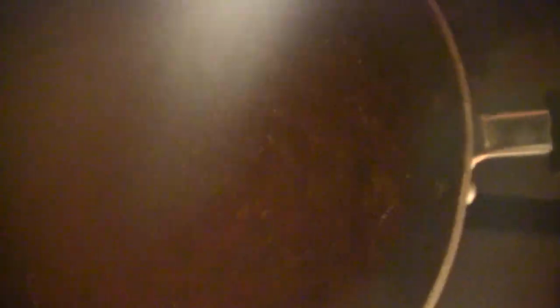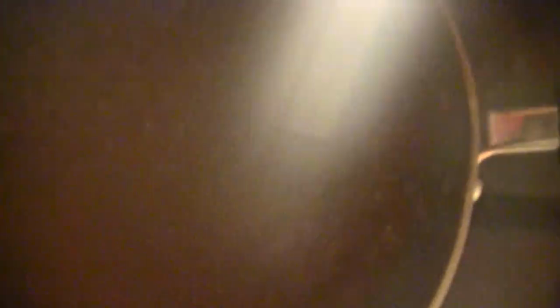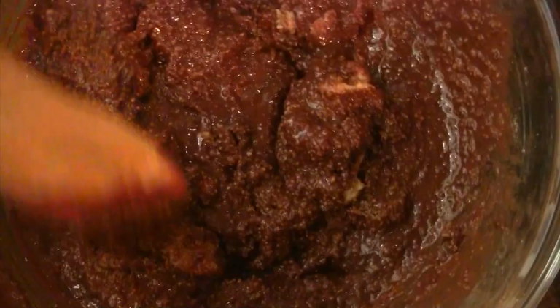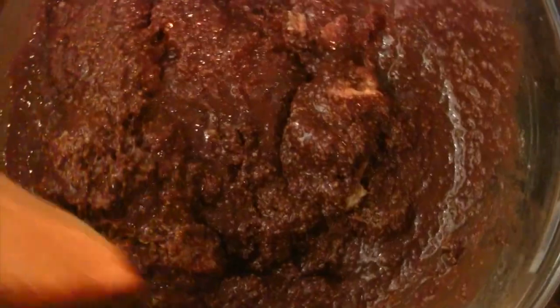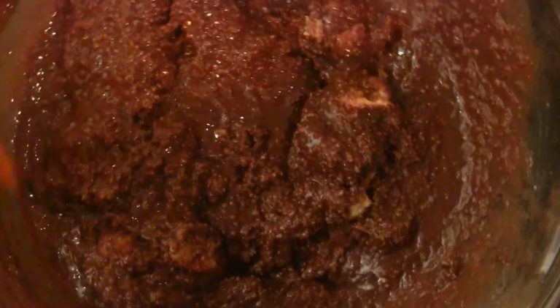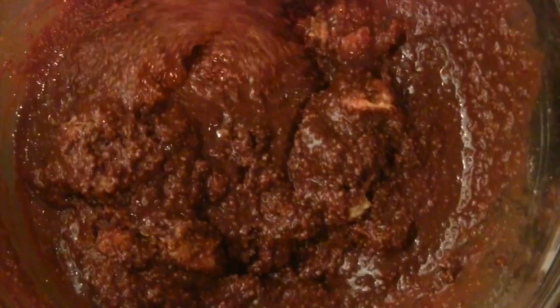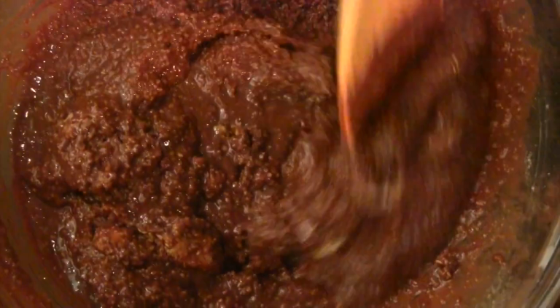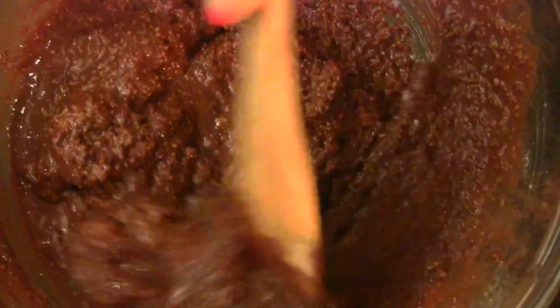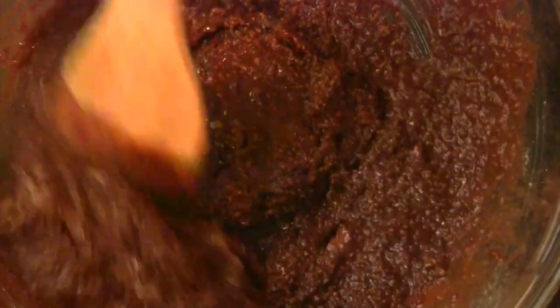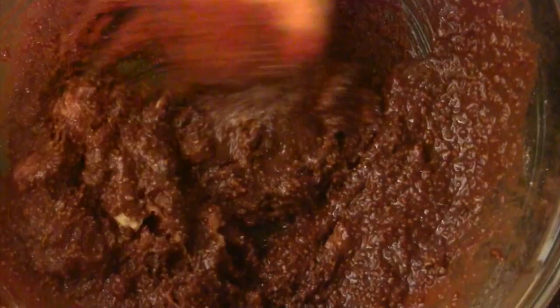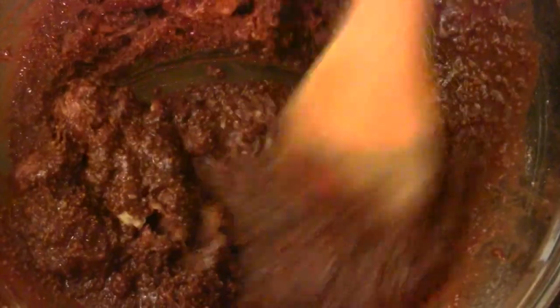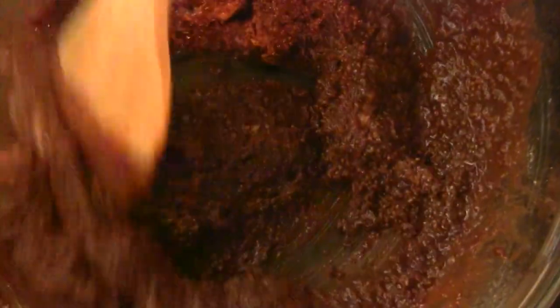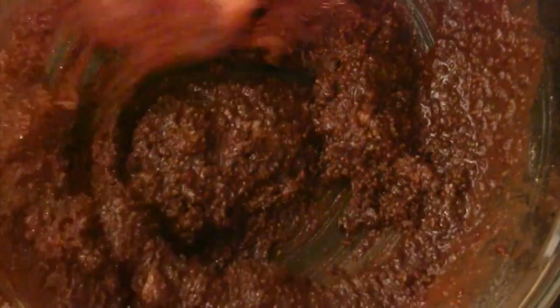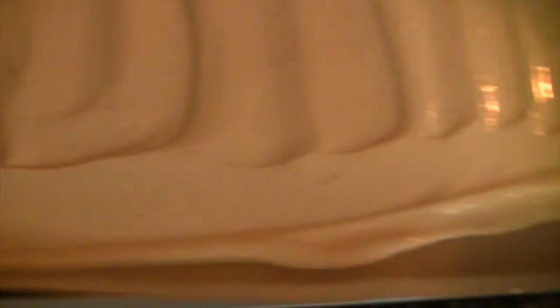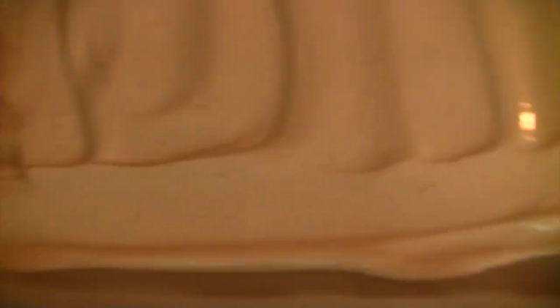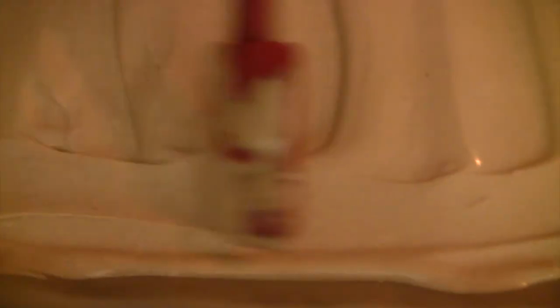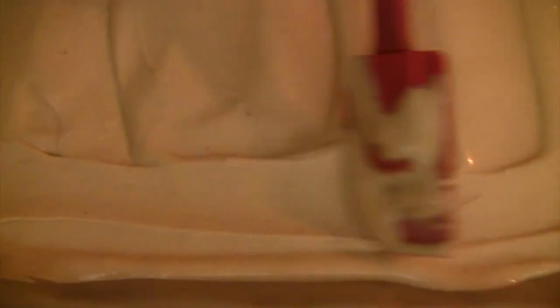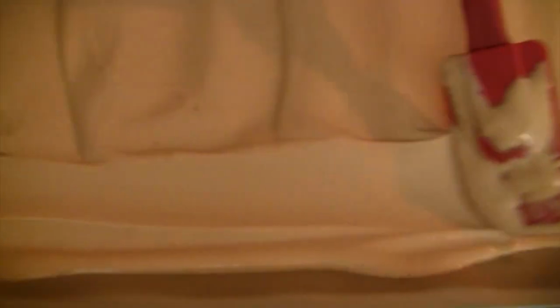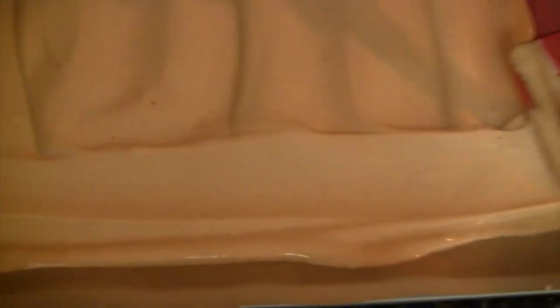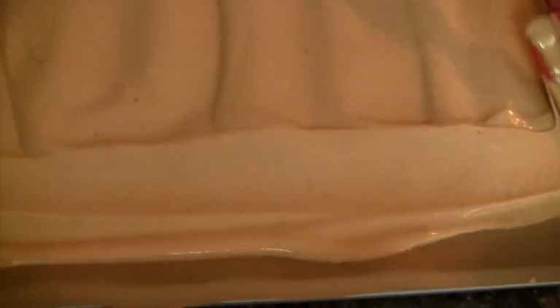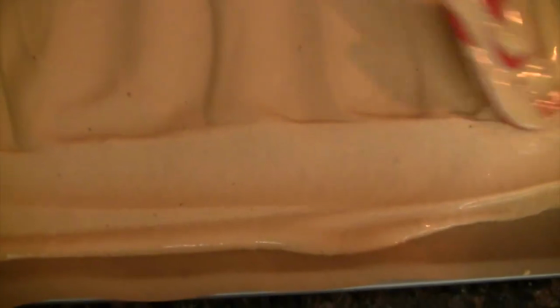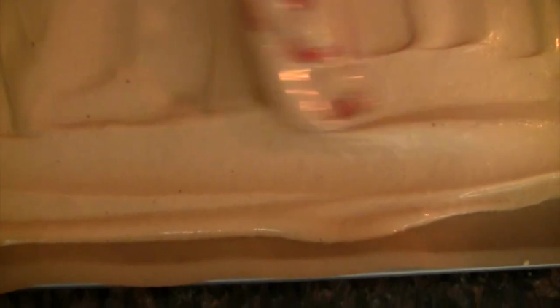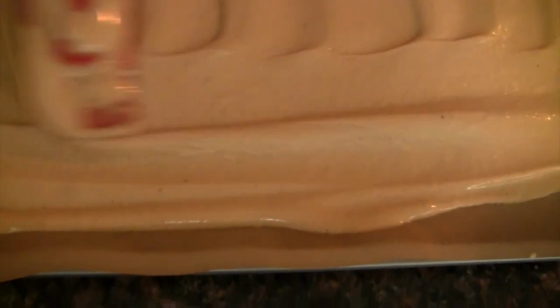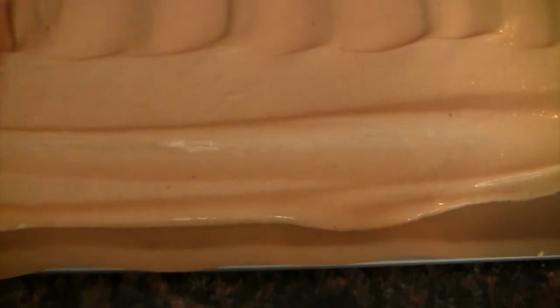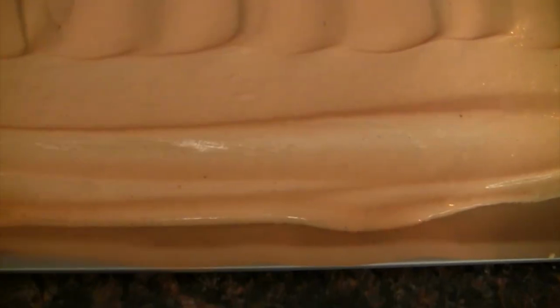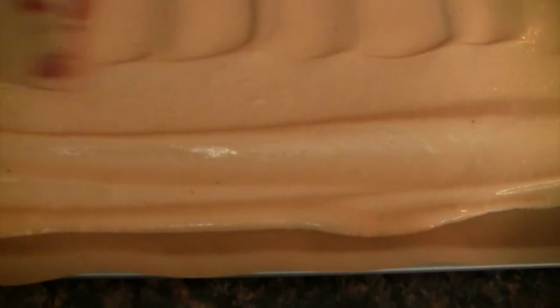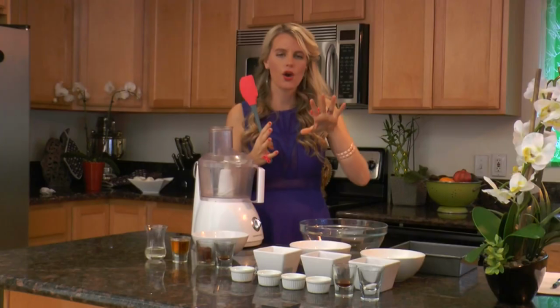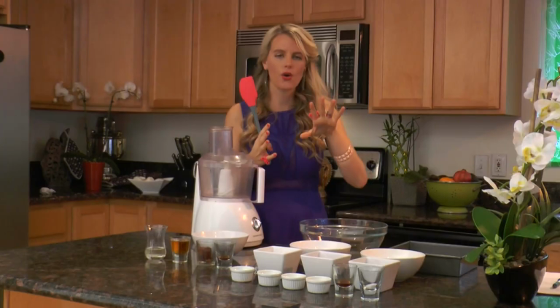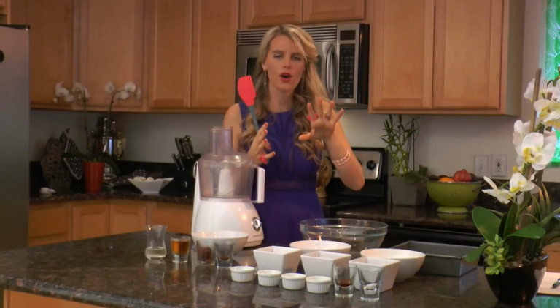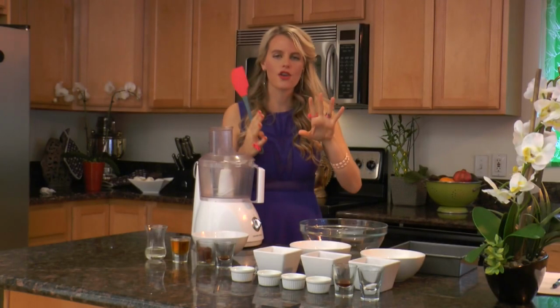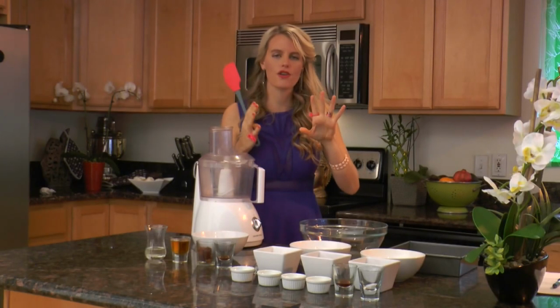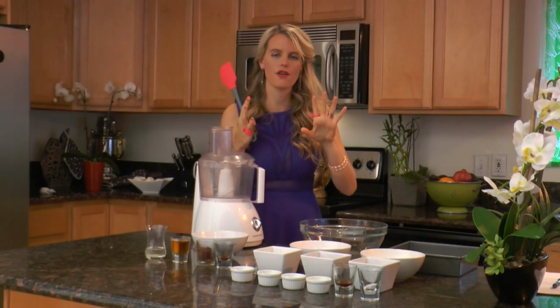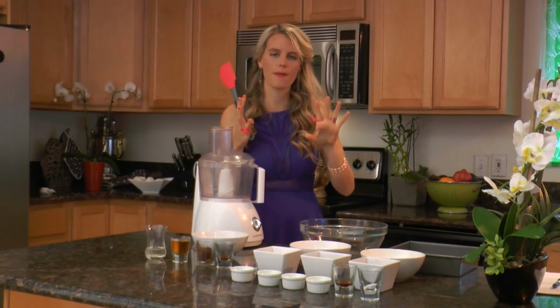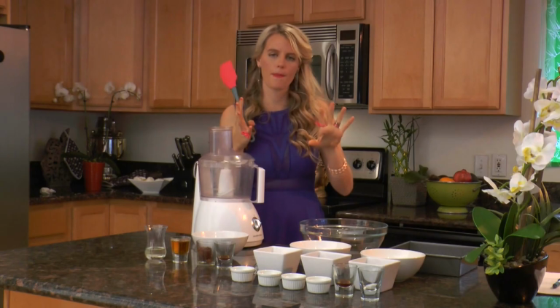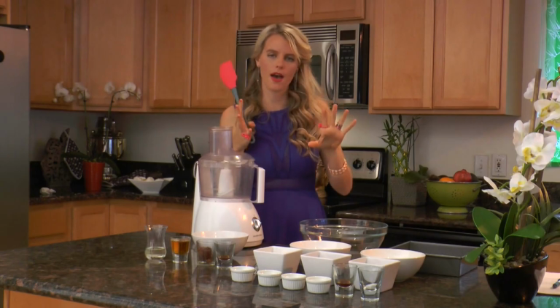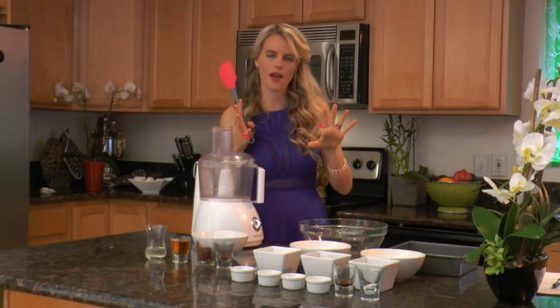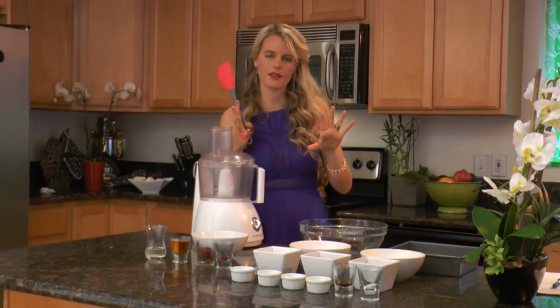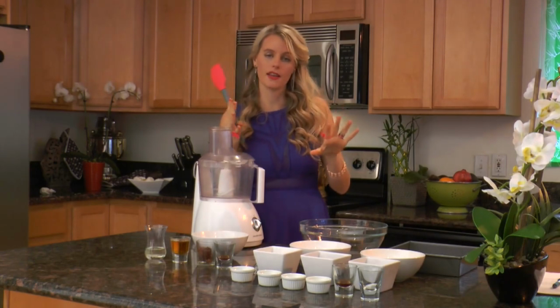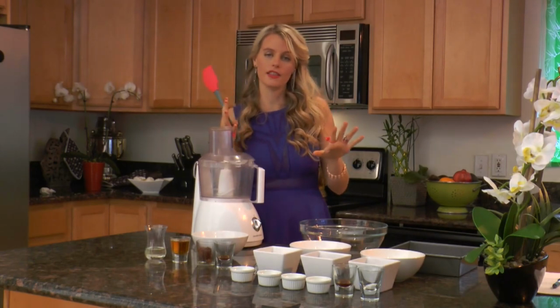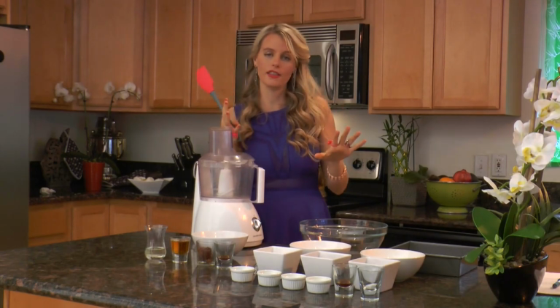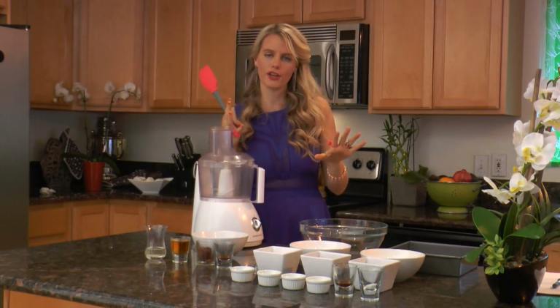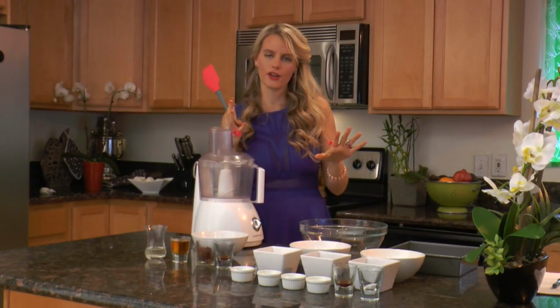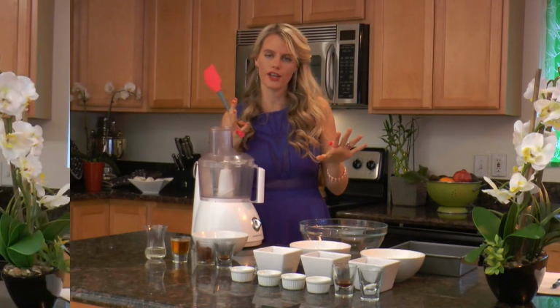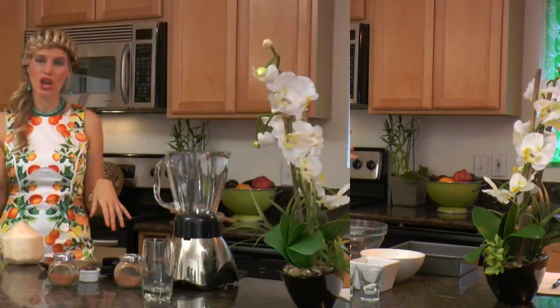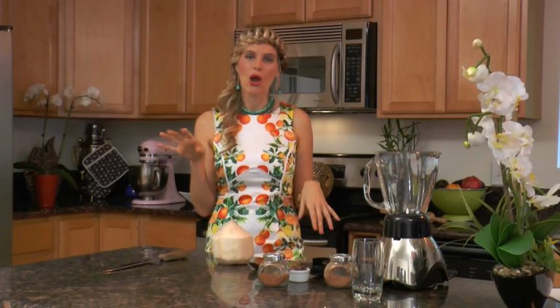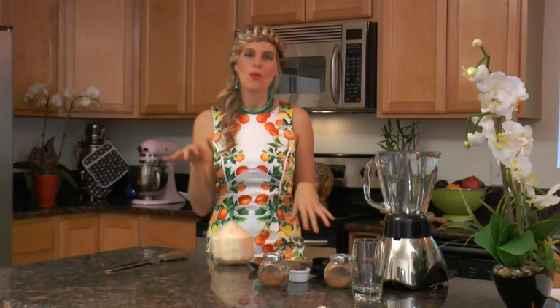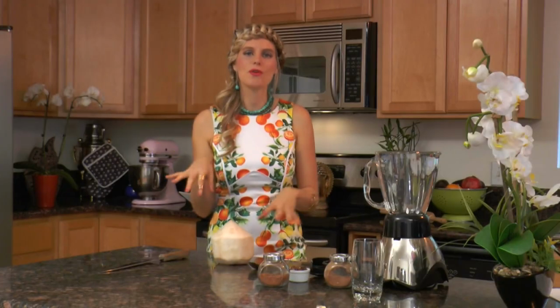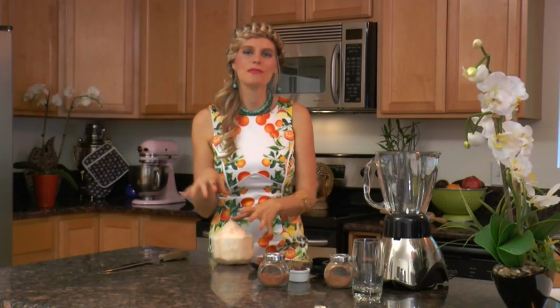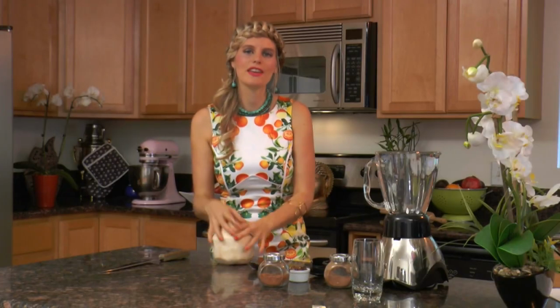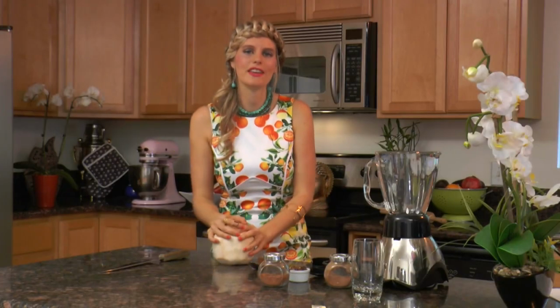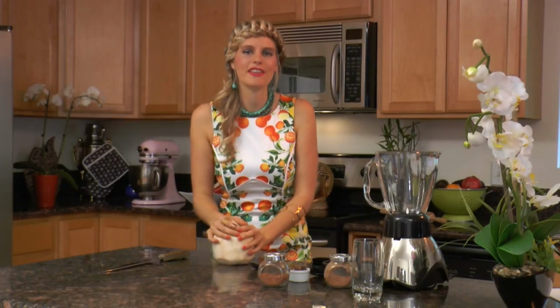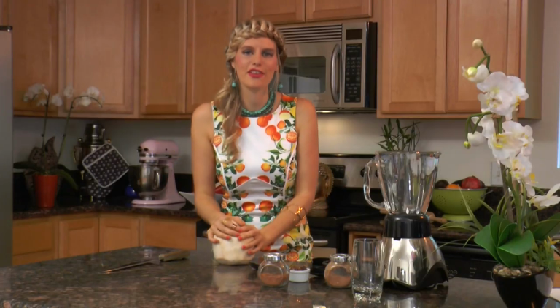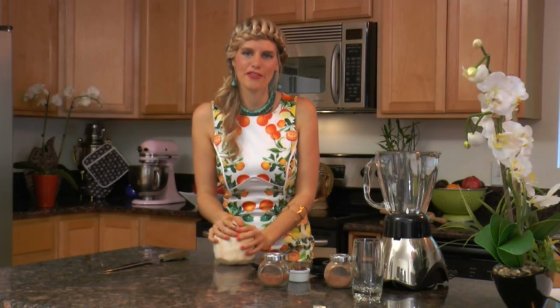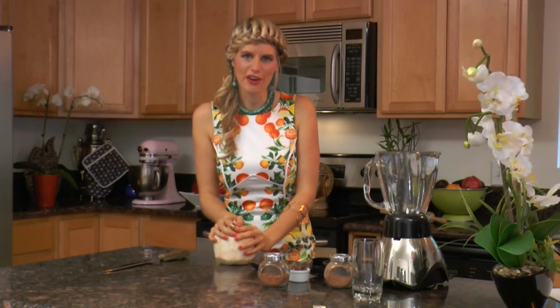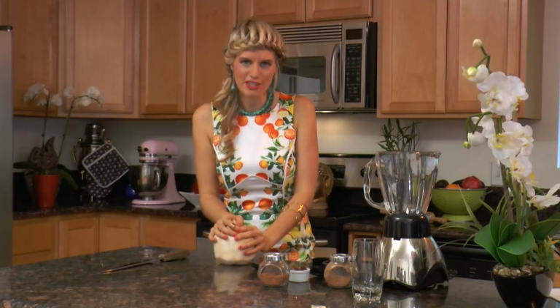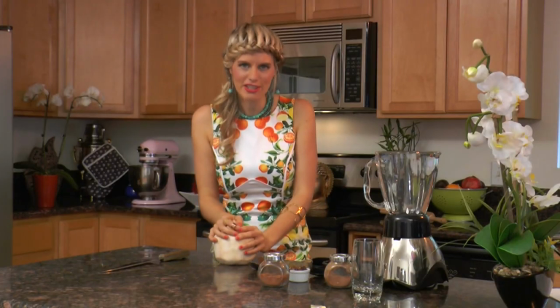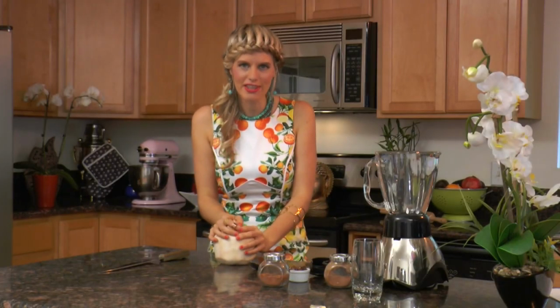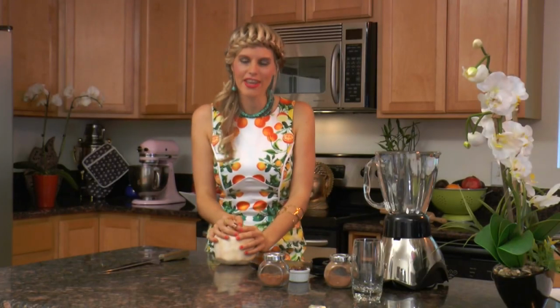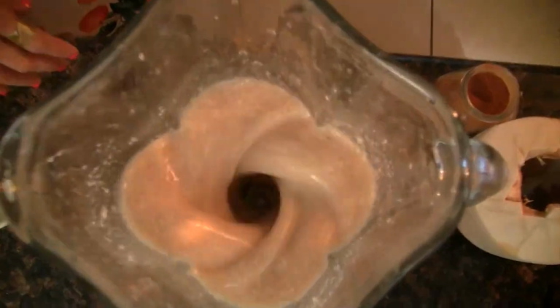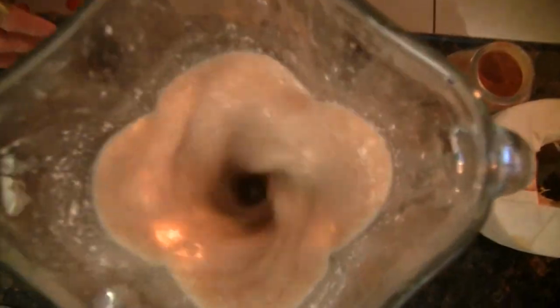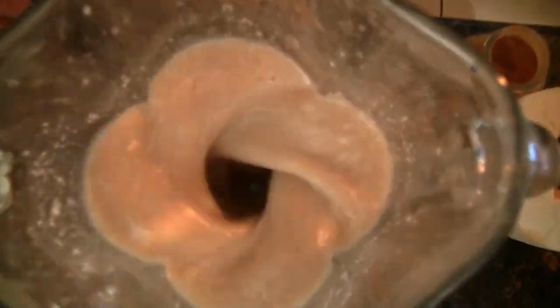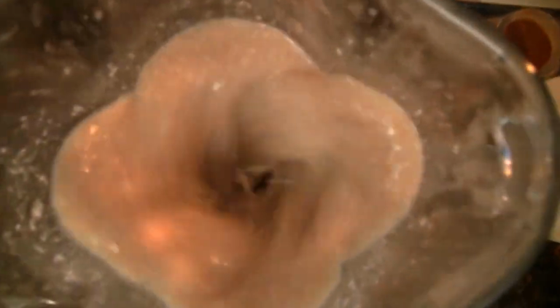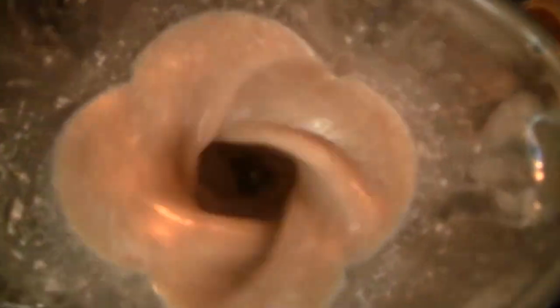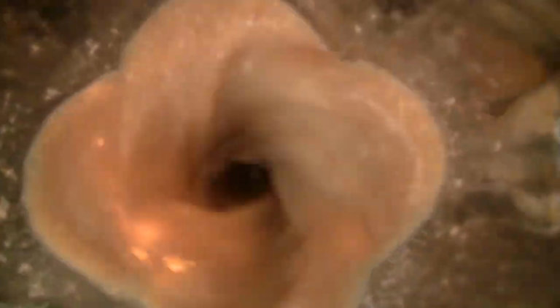The frosting on these brownies is gonna blow your mind, literally. We're making the freshest thing ever today.